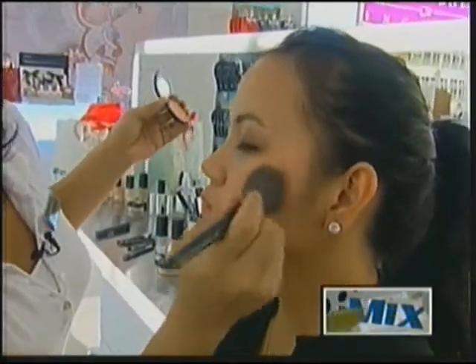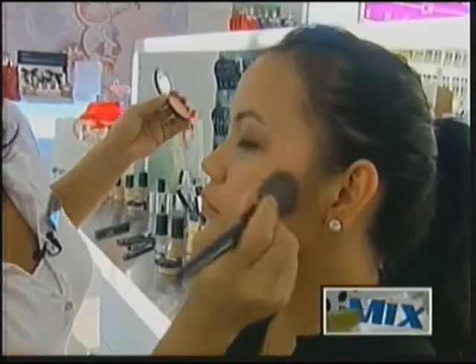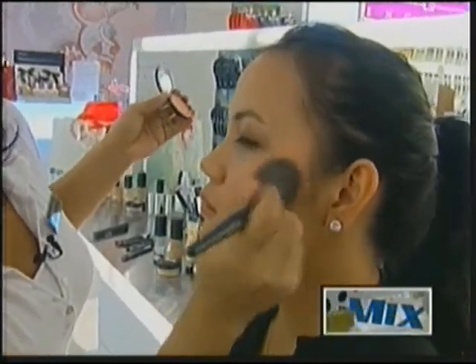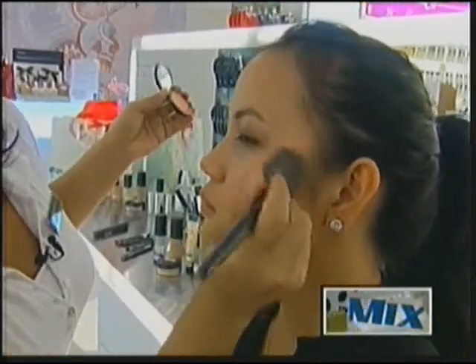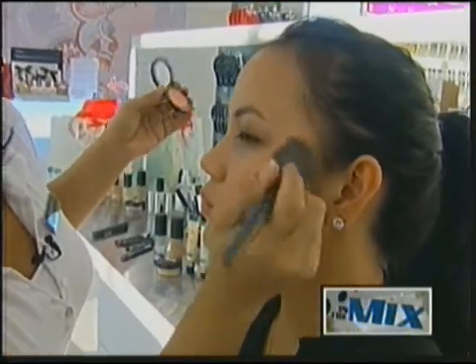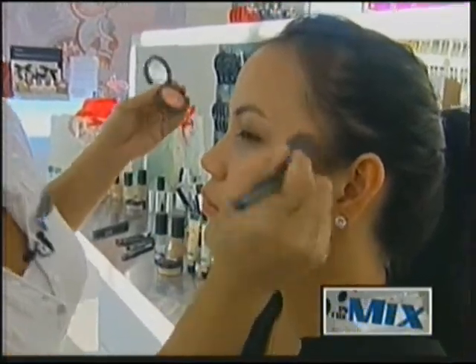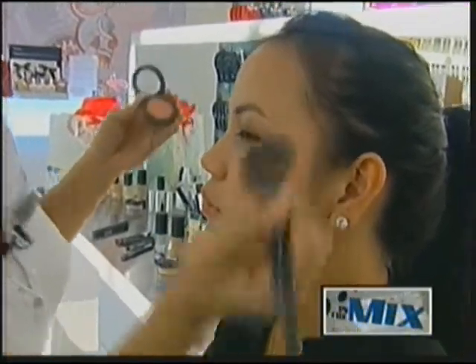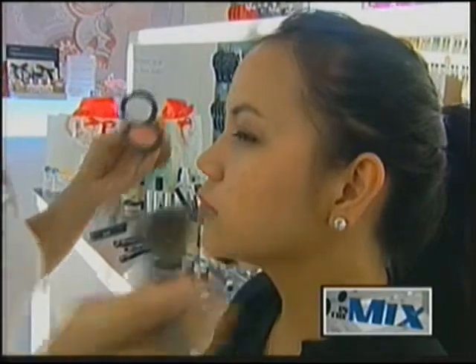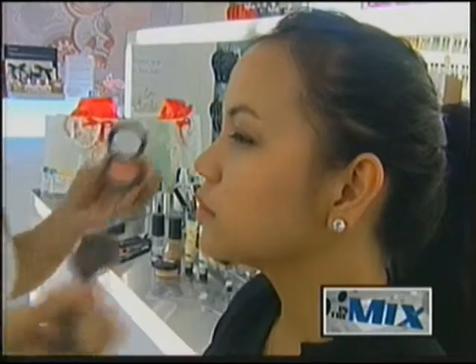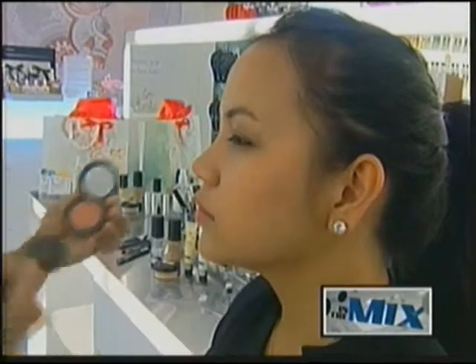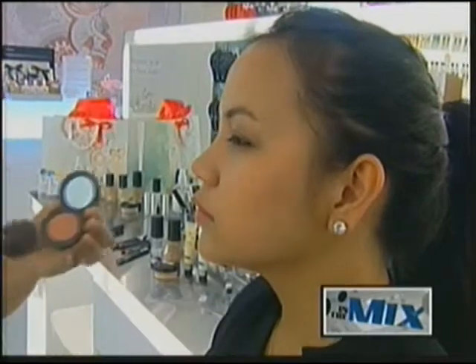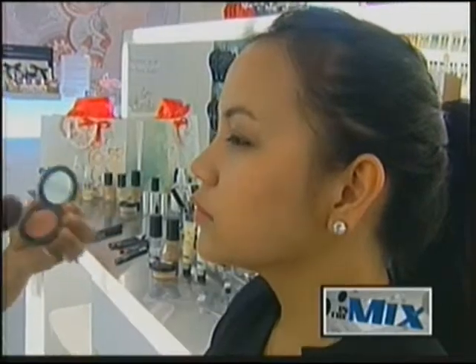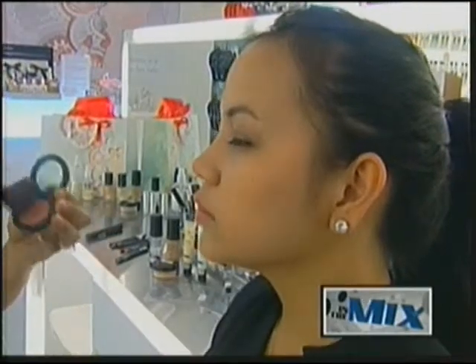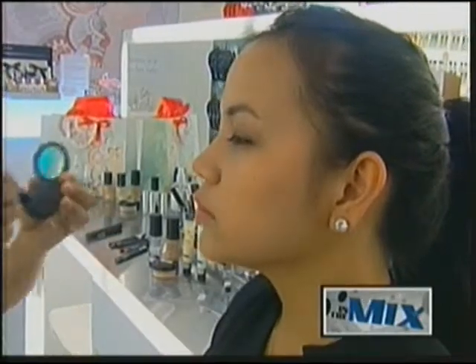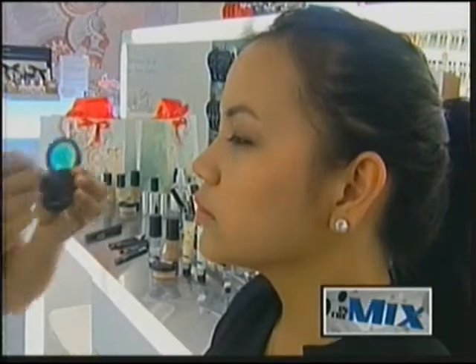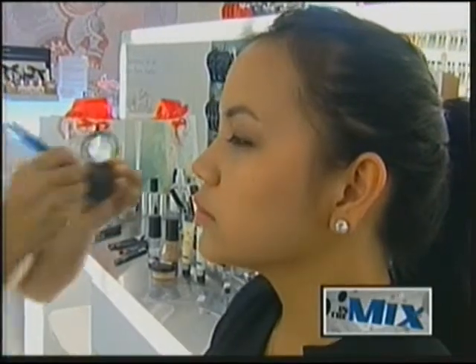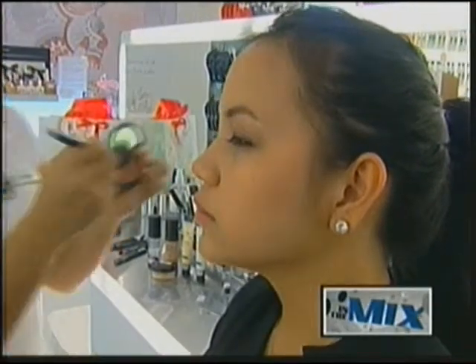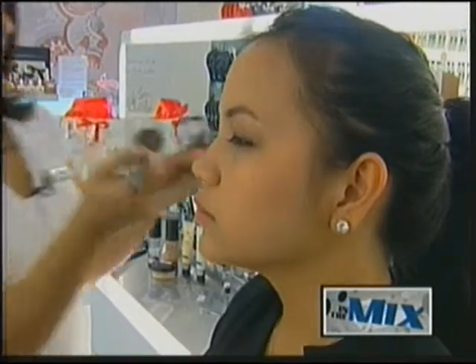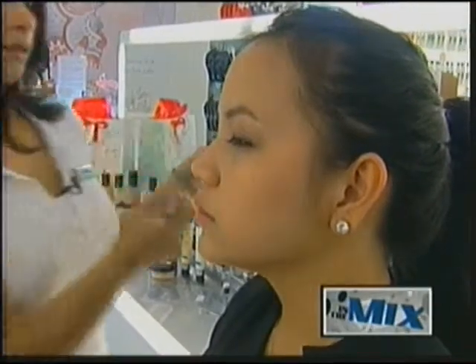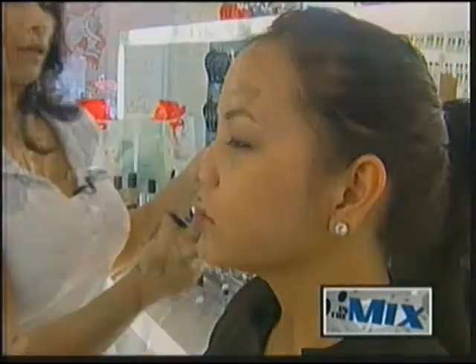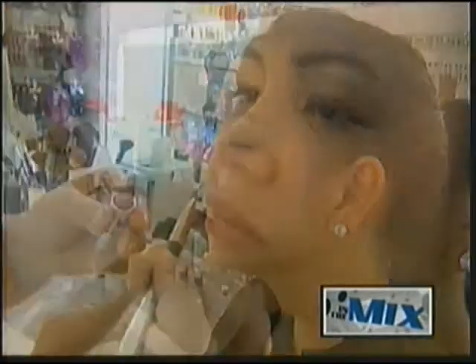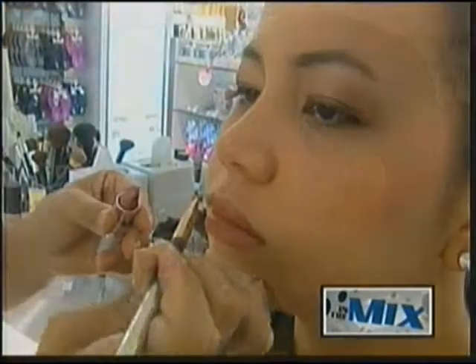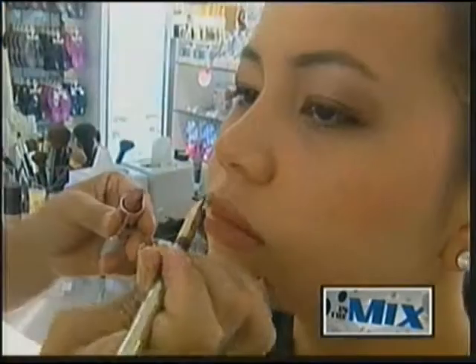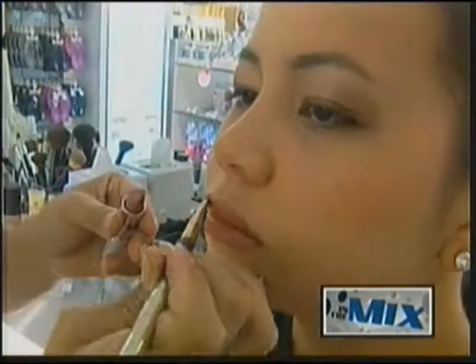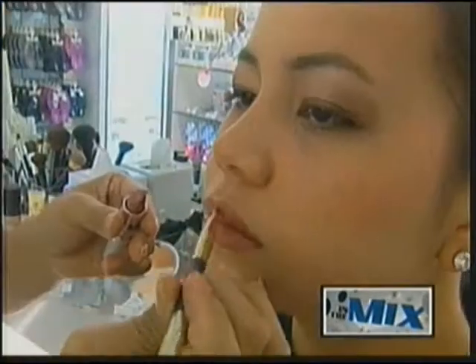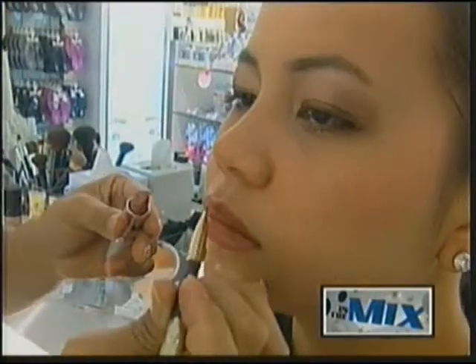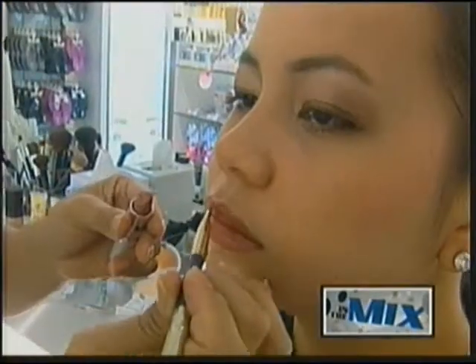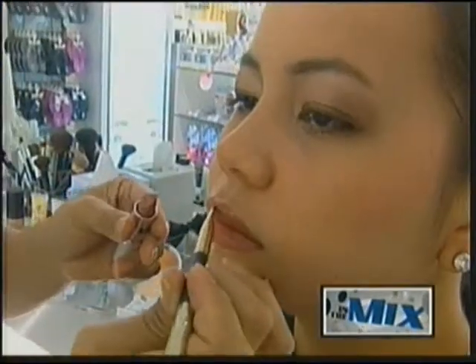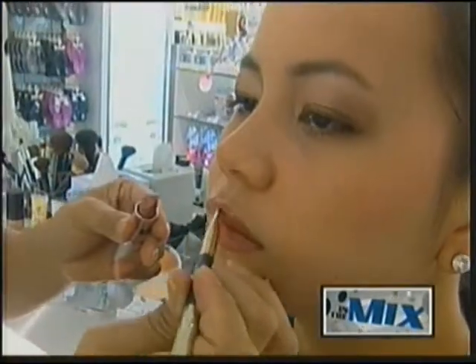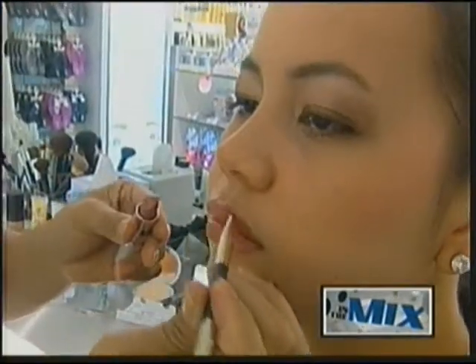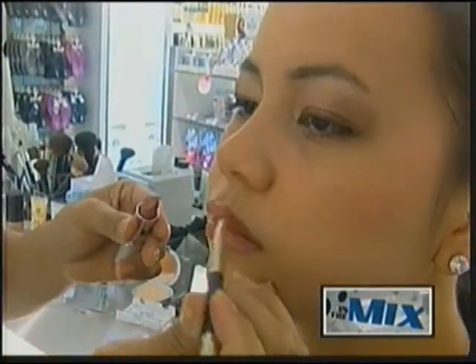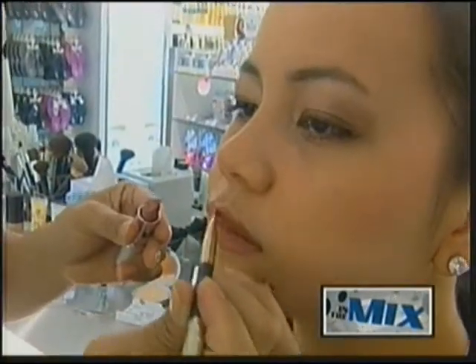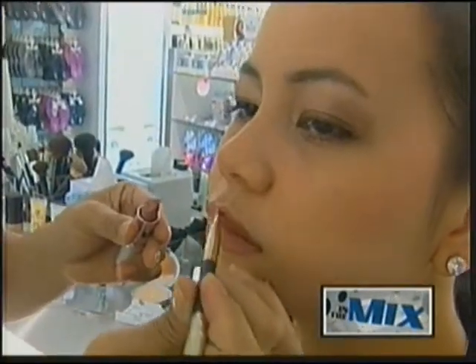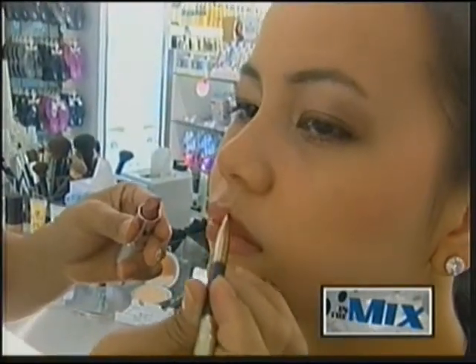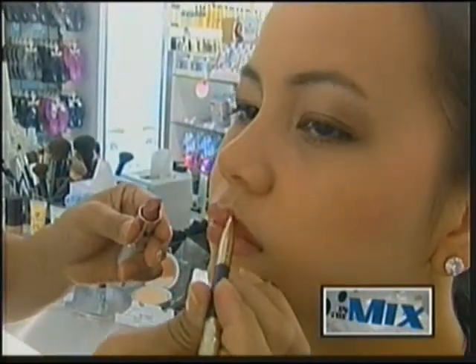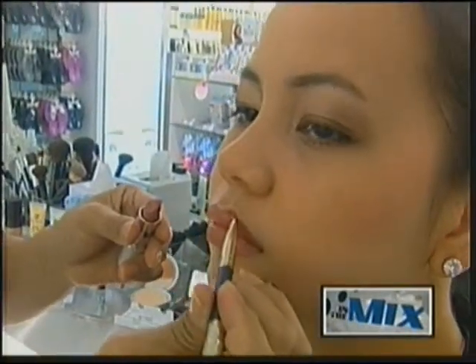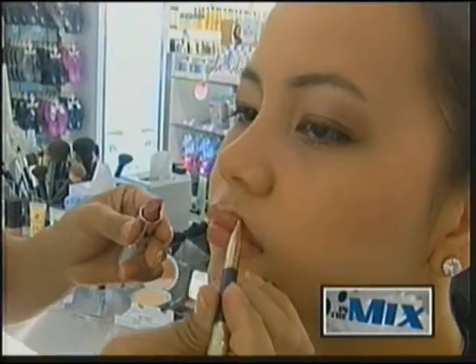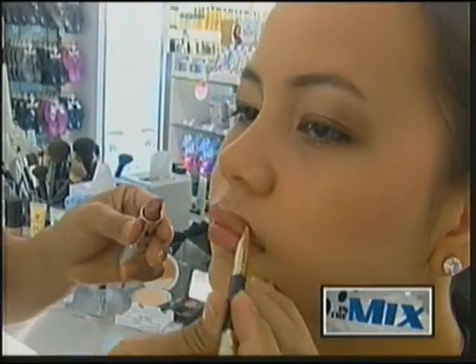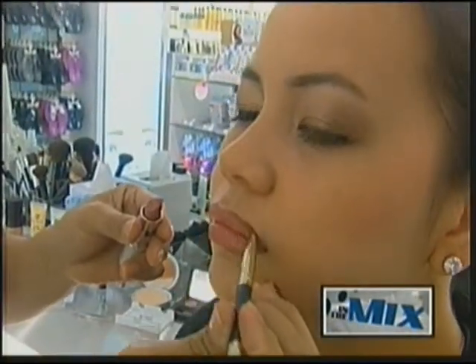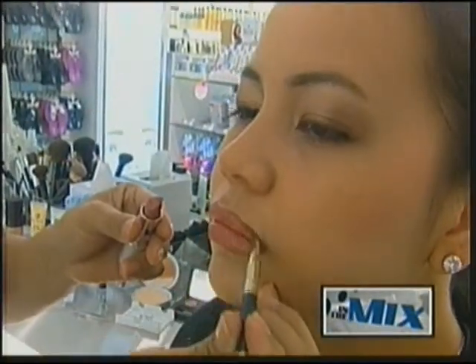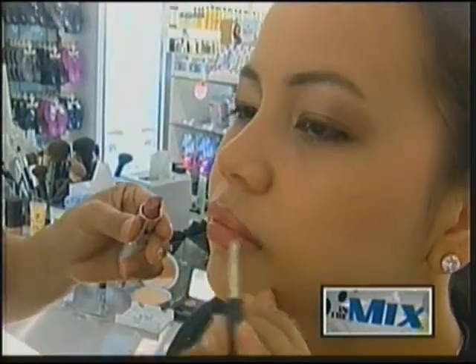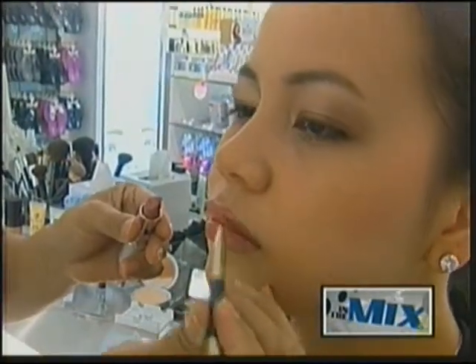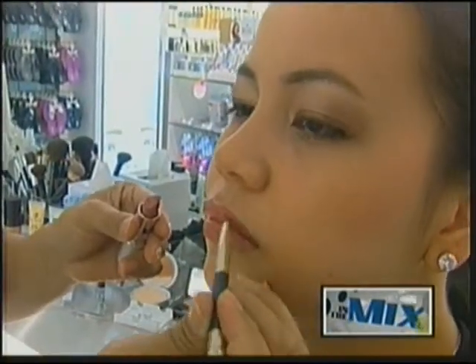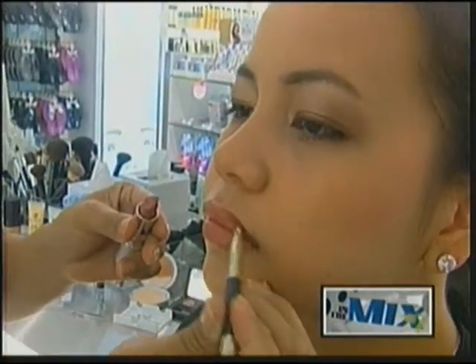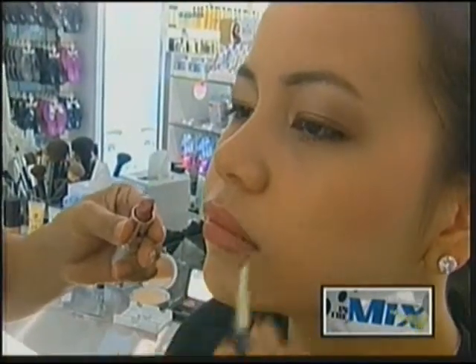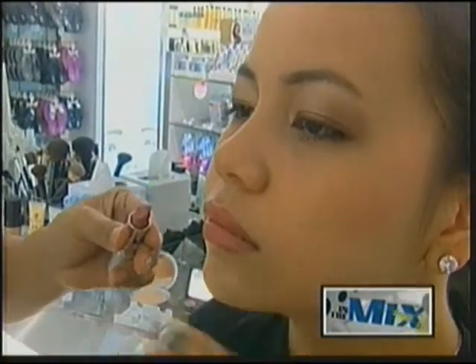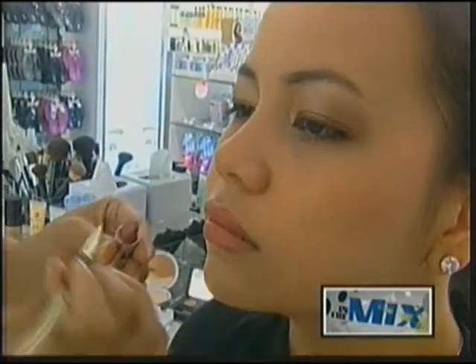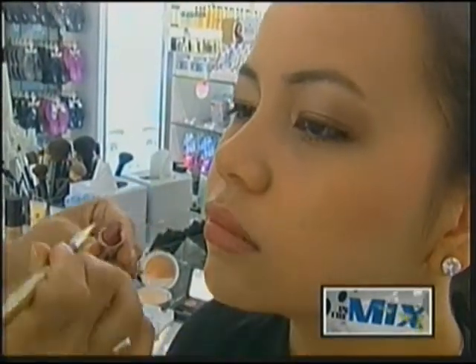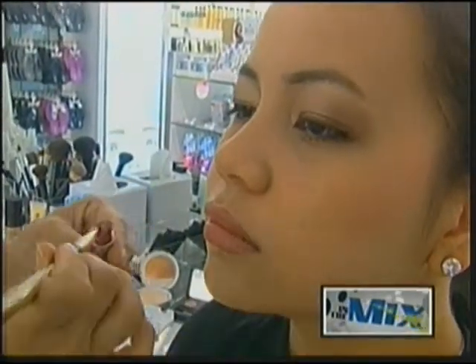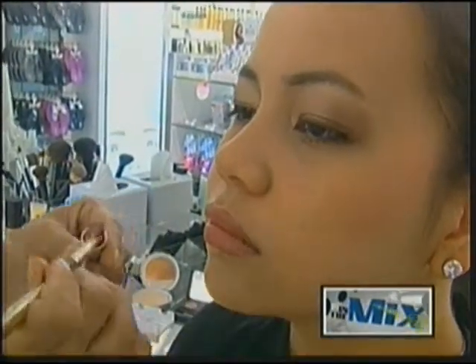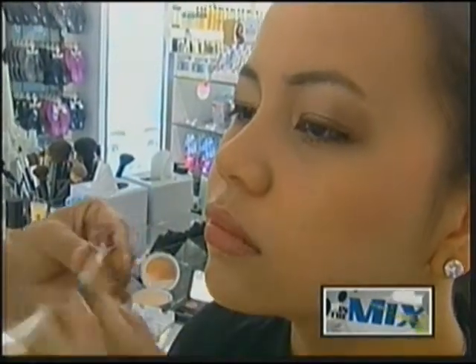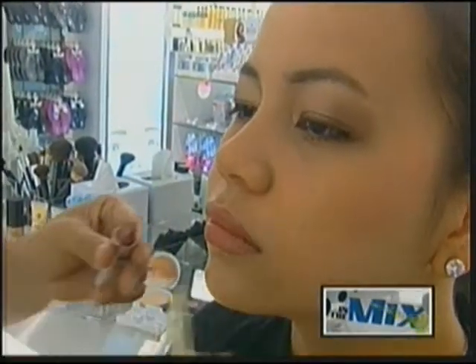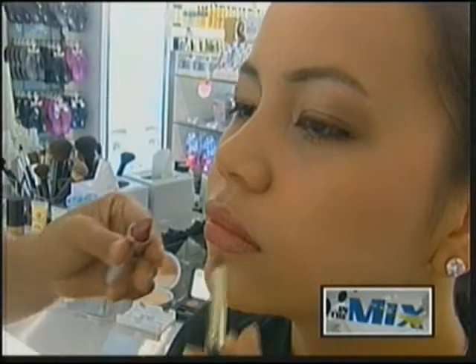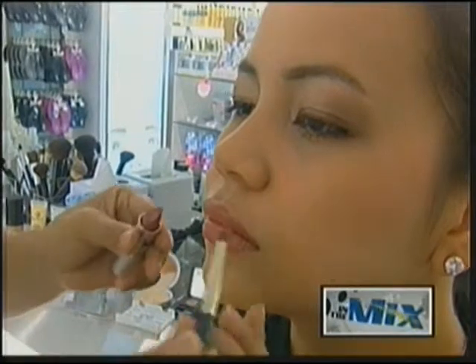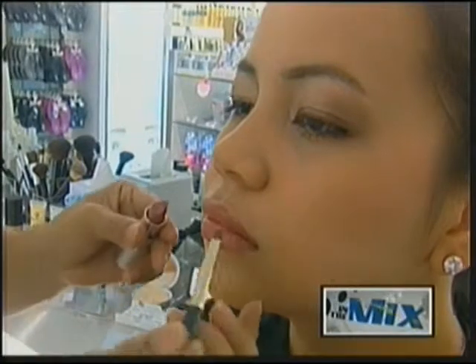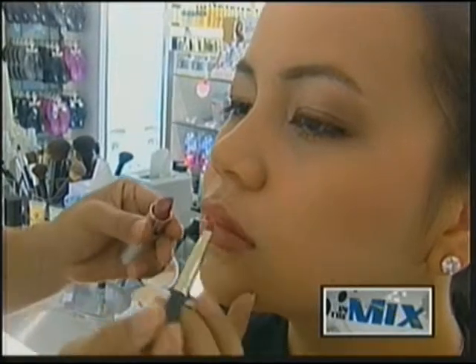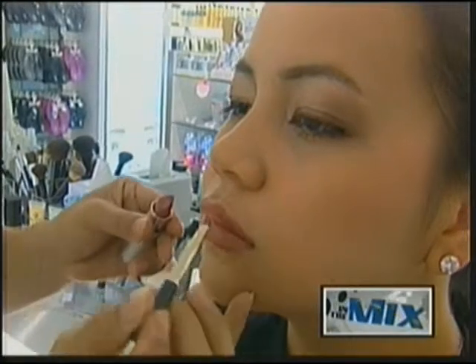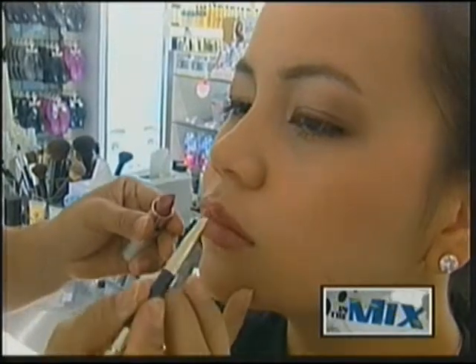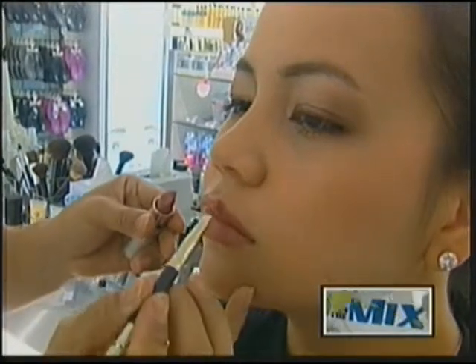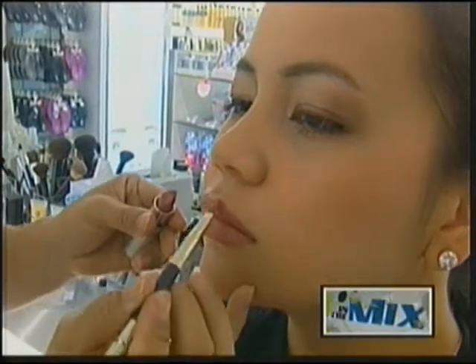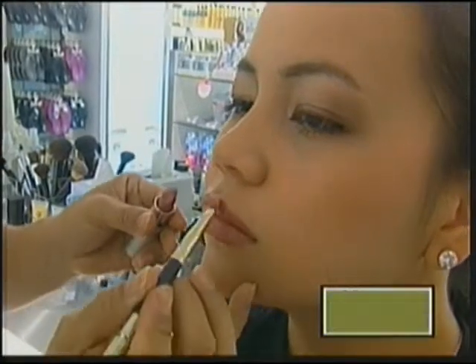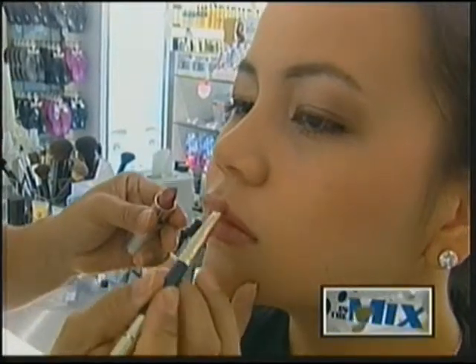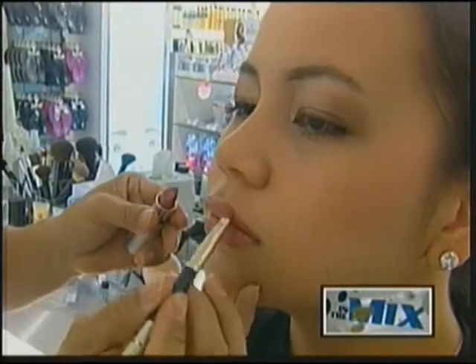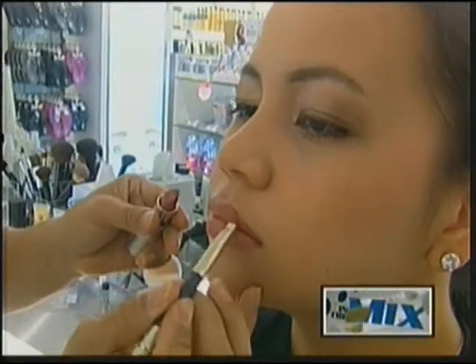Ladies, do you have a Christmas party coming up and want a classy yet sophisticated look? Well, check out these great makeup tips from our friends at the Beauty Bar.